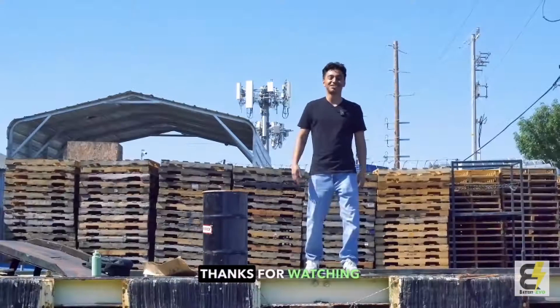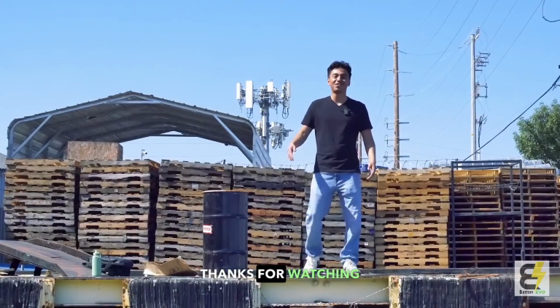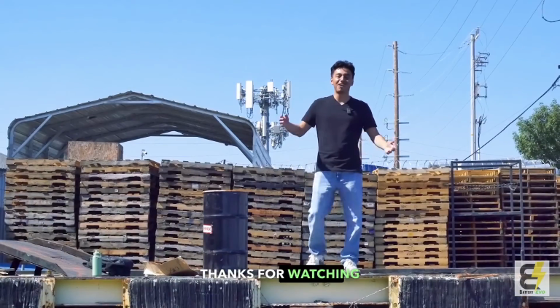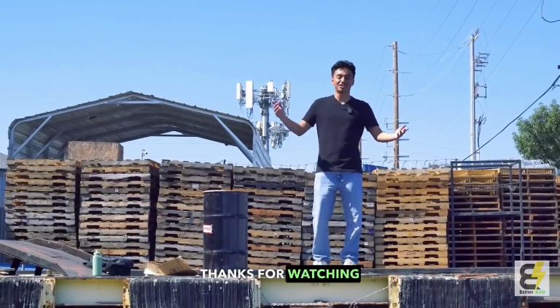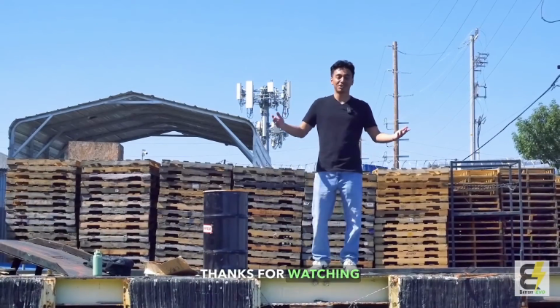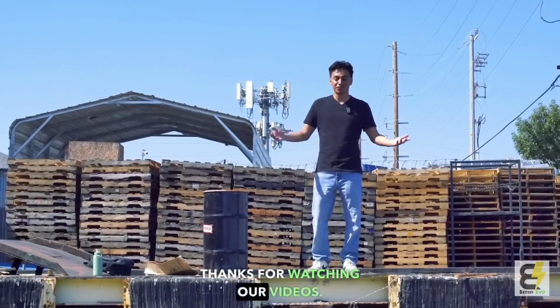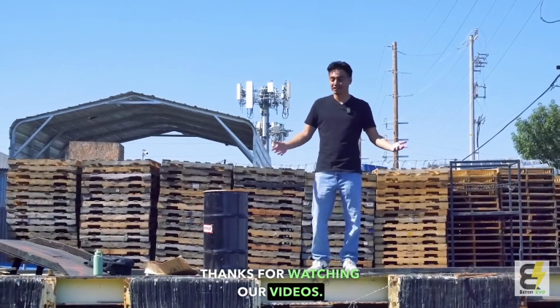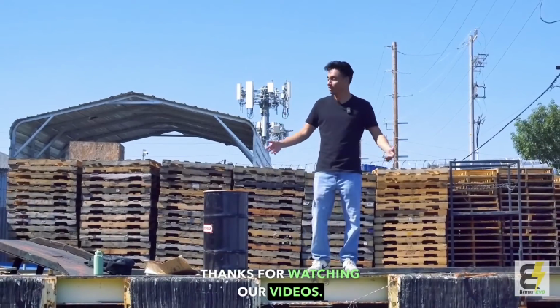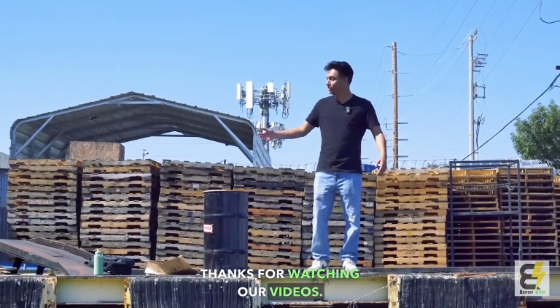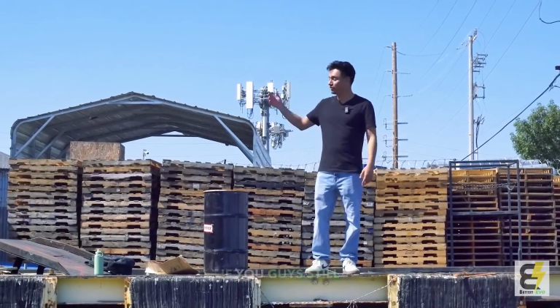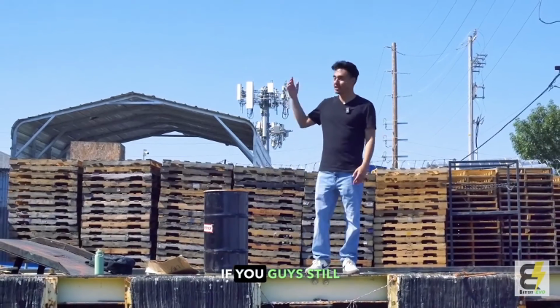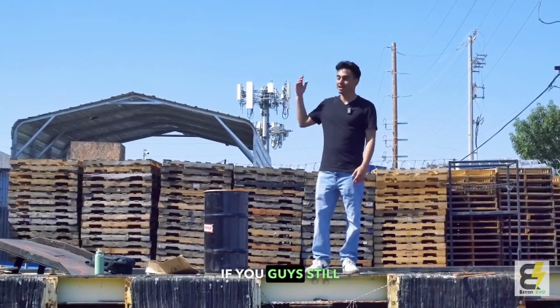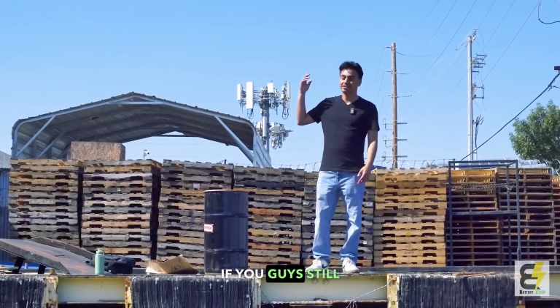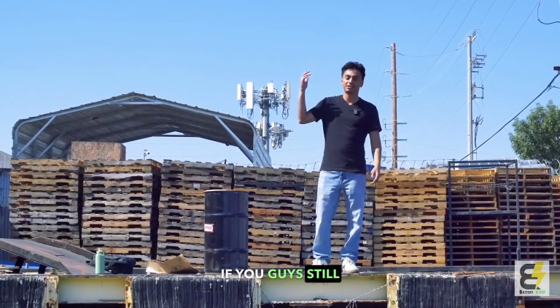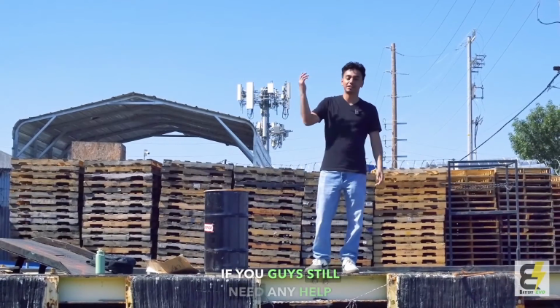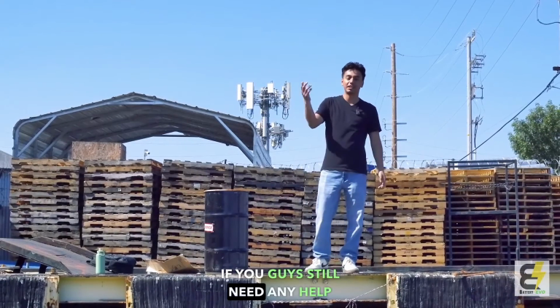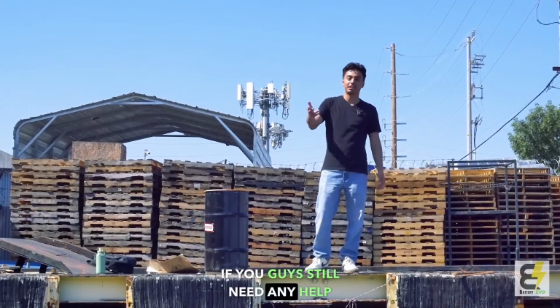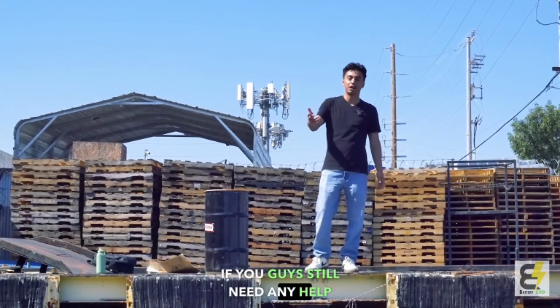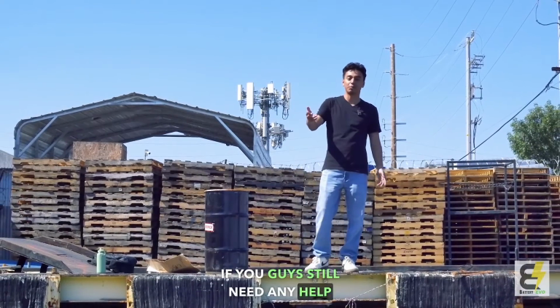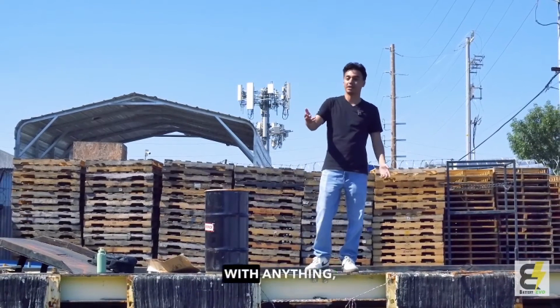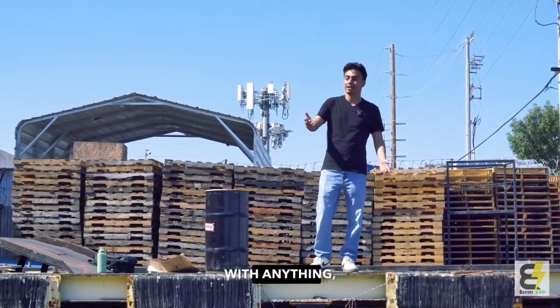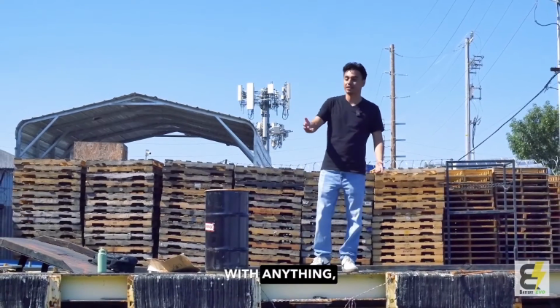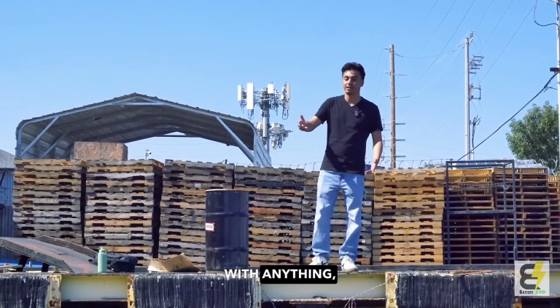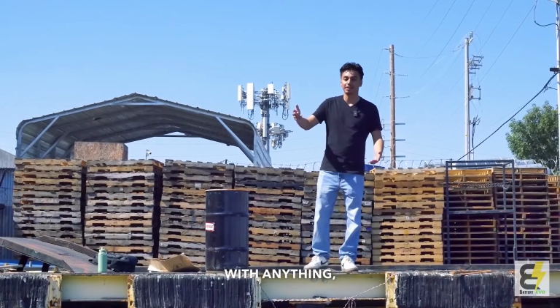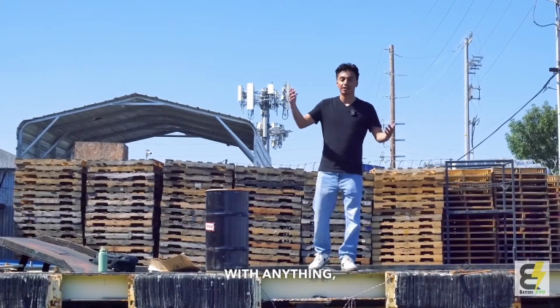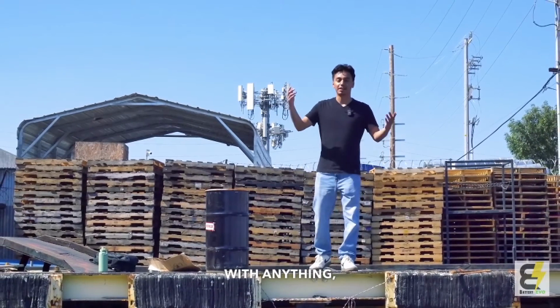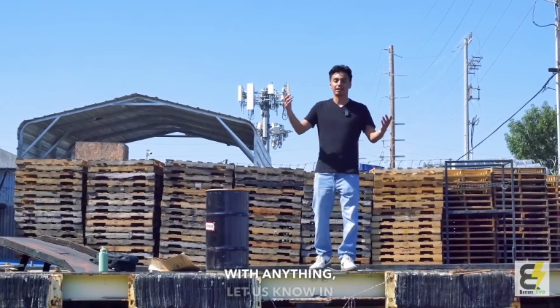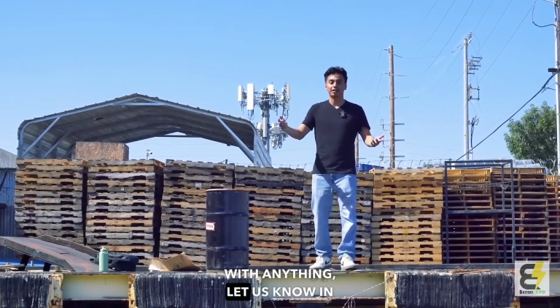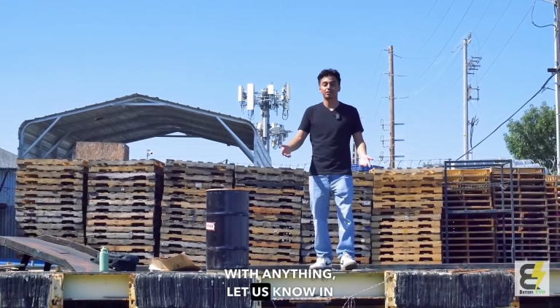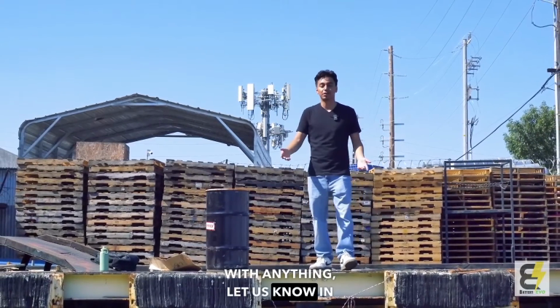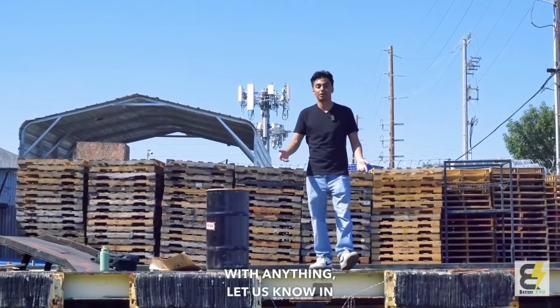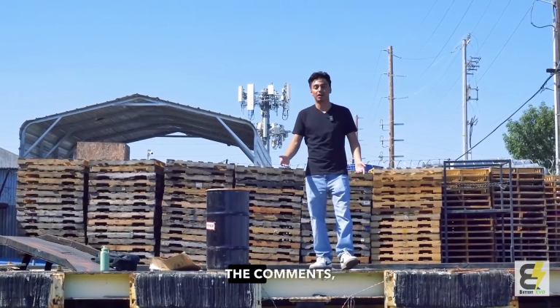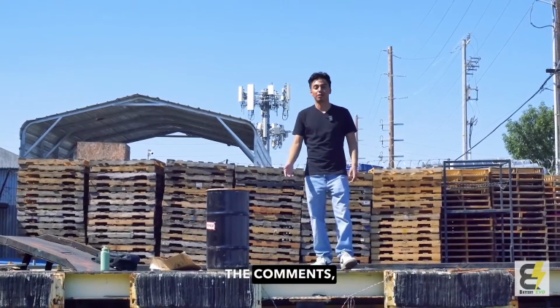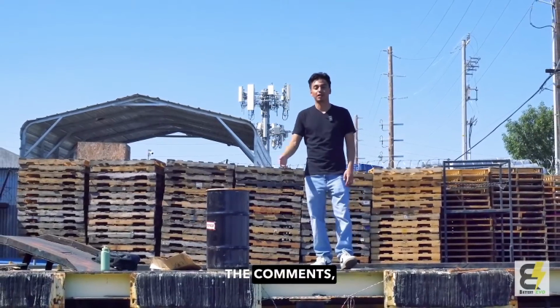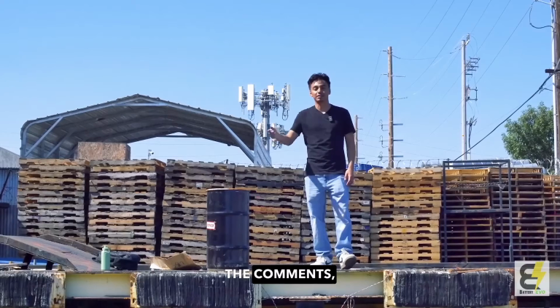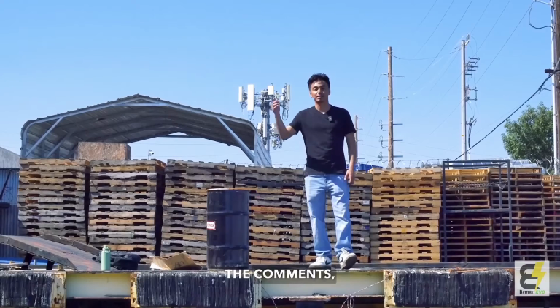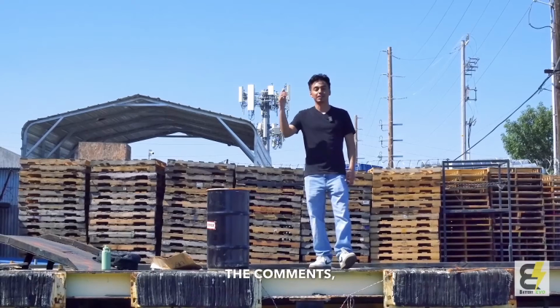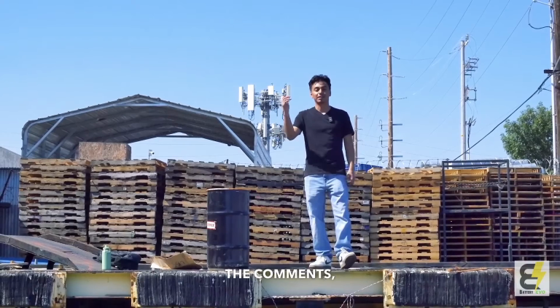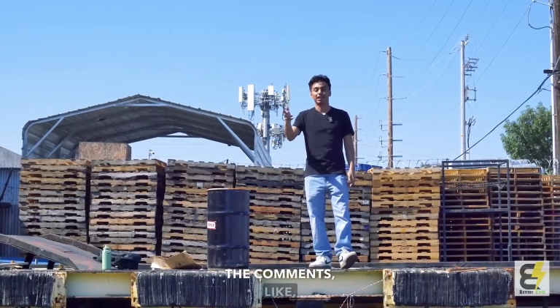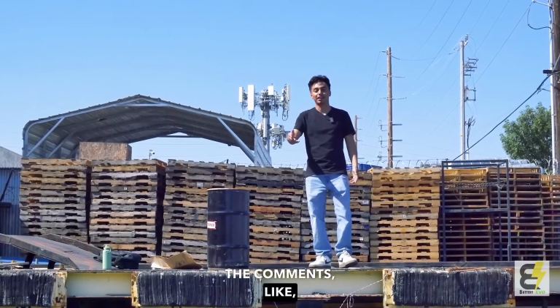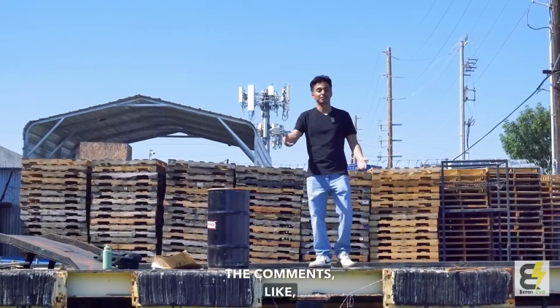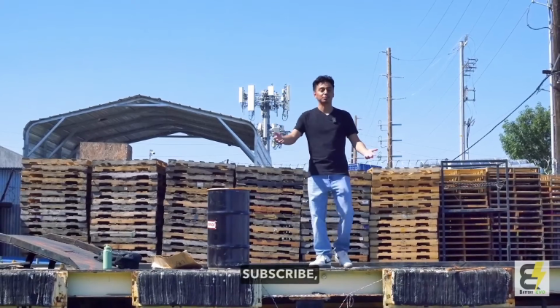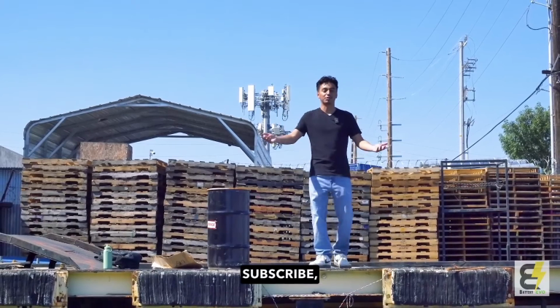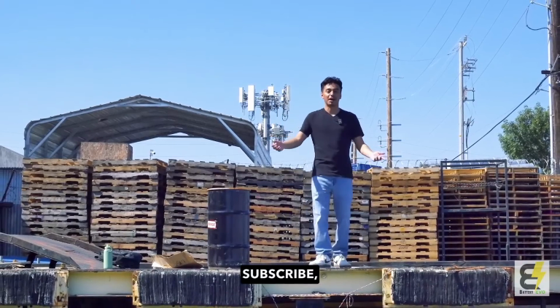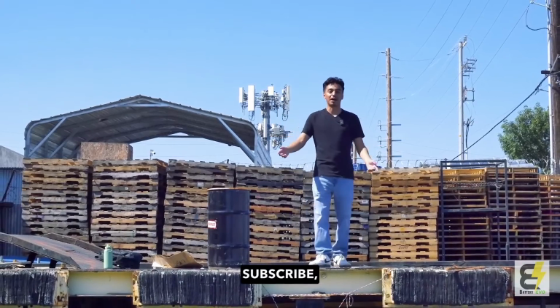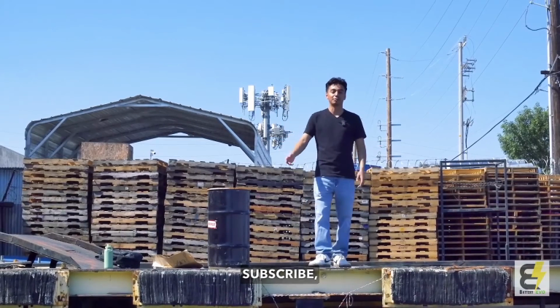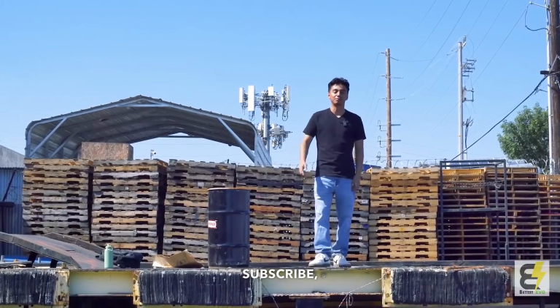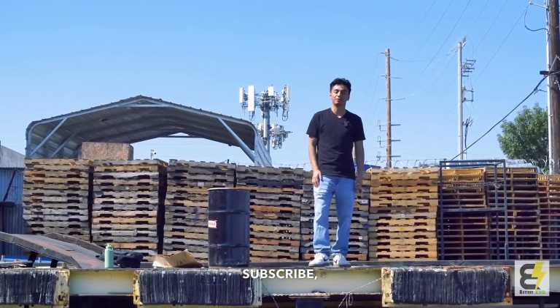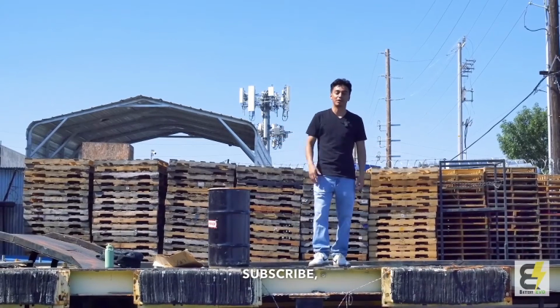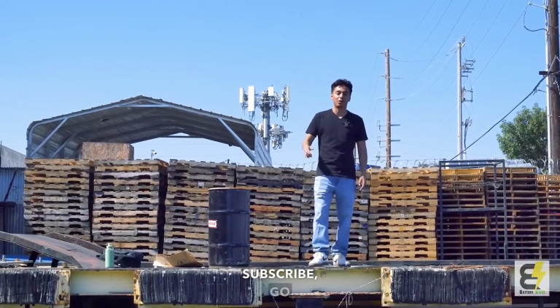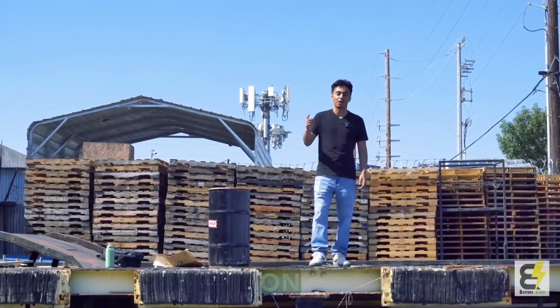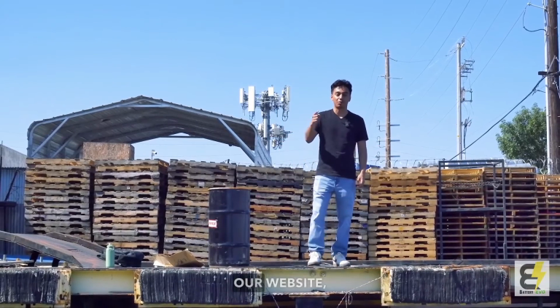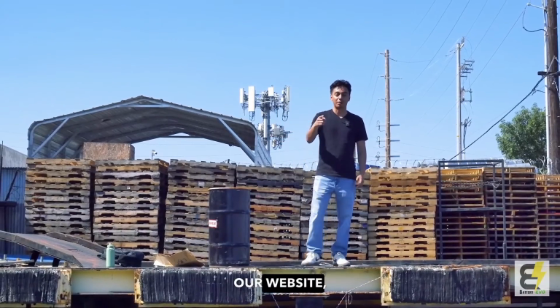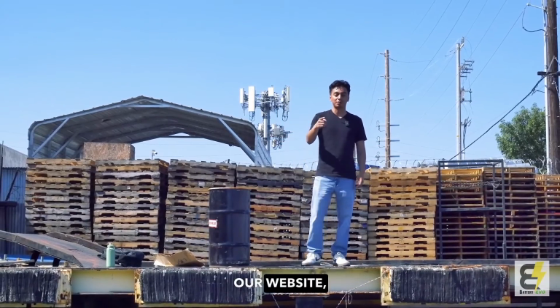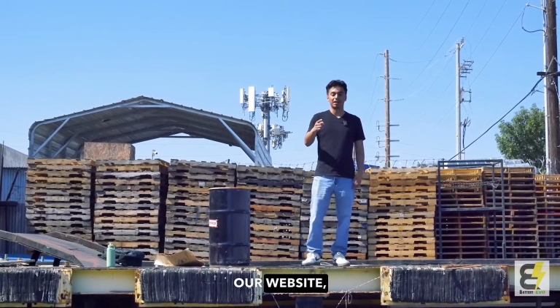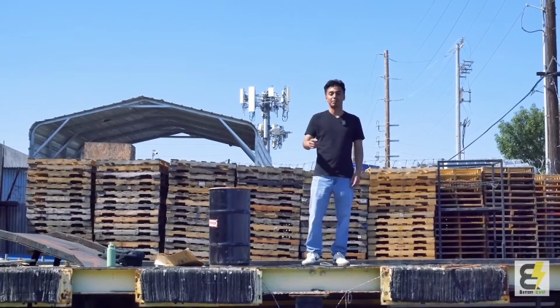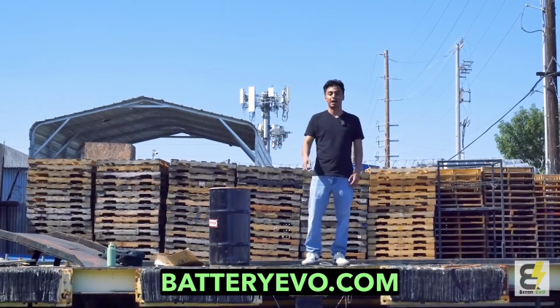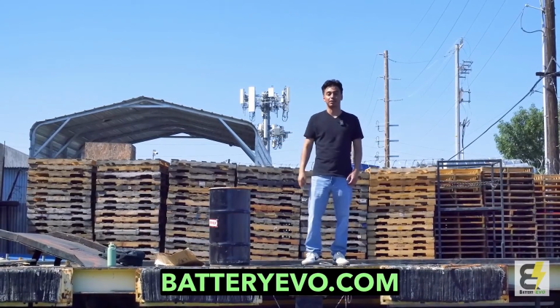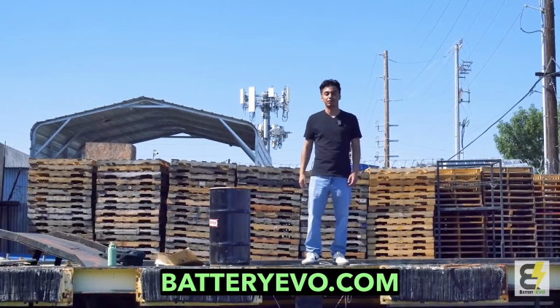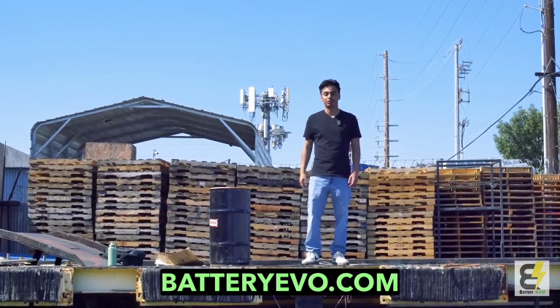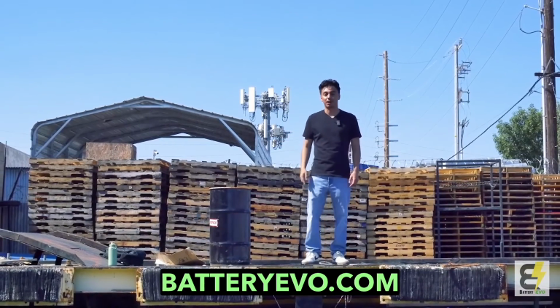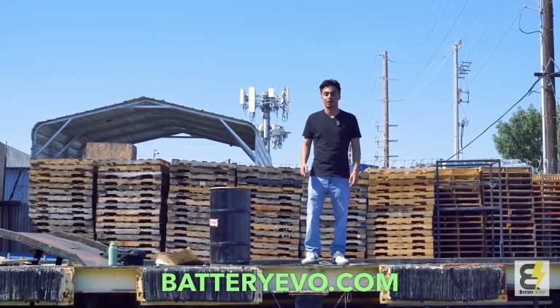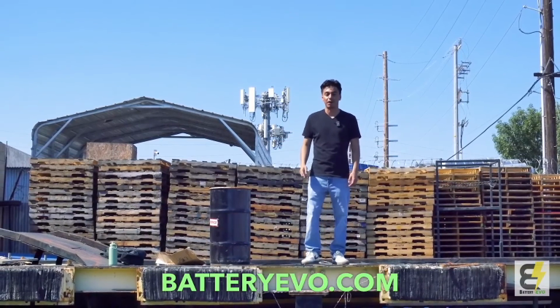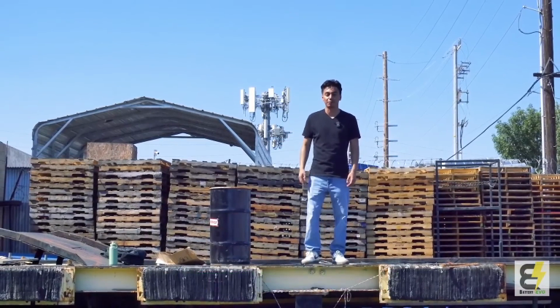Thanks for watching our videos. If you guys still need any help with anything, let us know in the comments. Like, subscribe, and go on our website BatteryEvo.com.